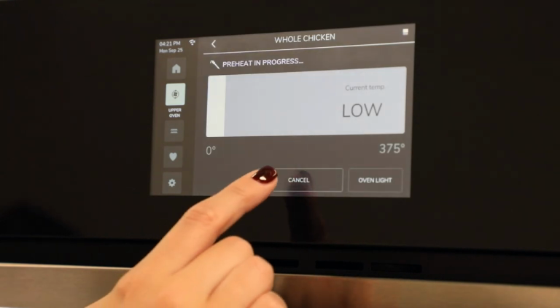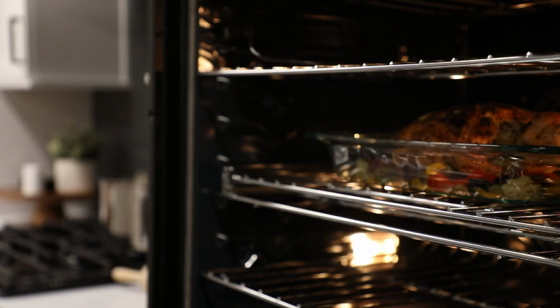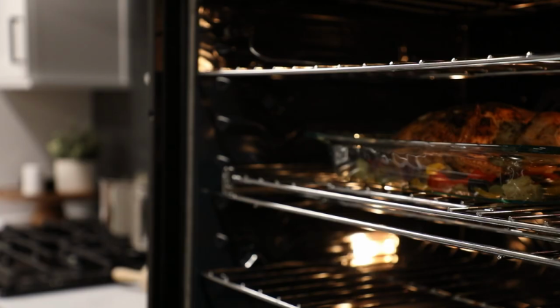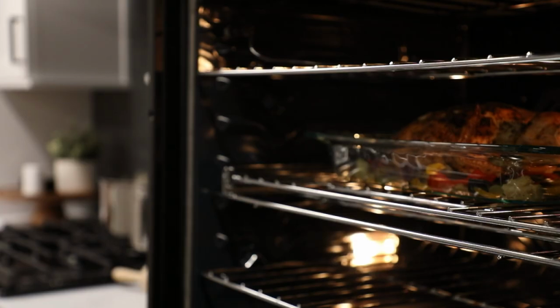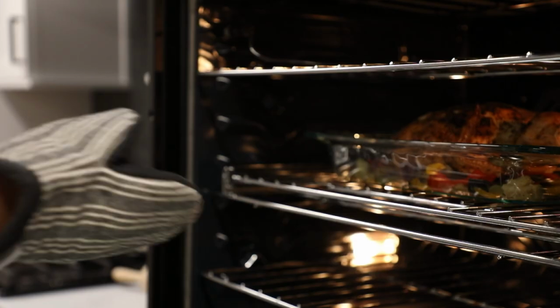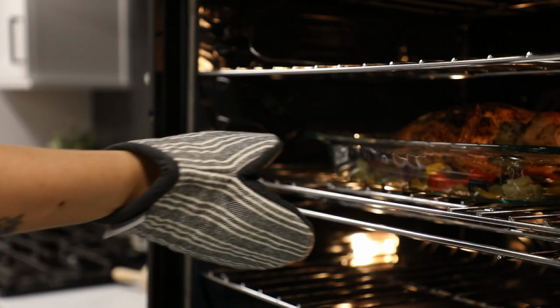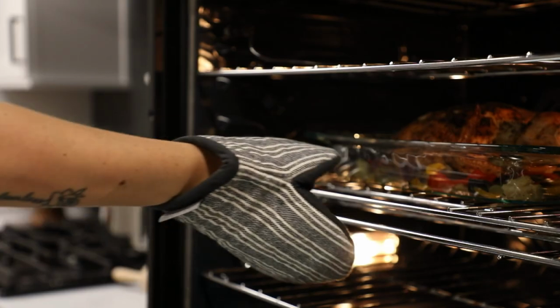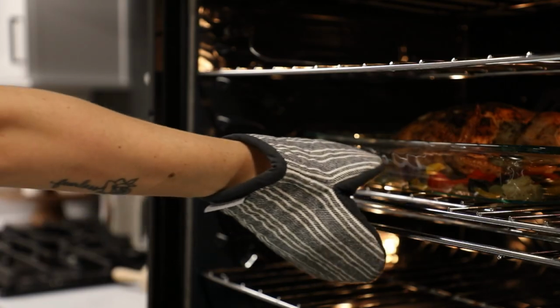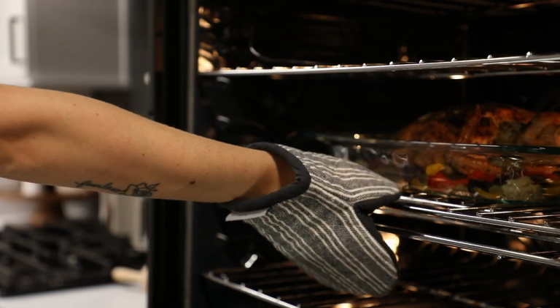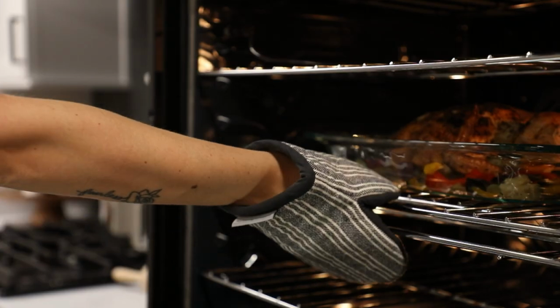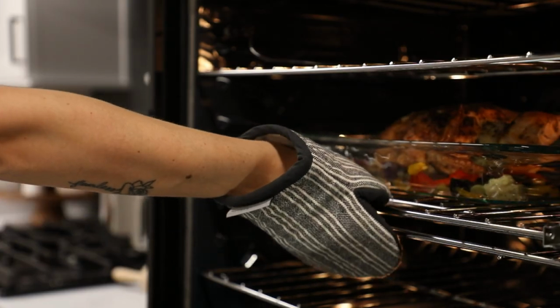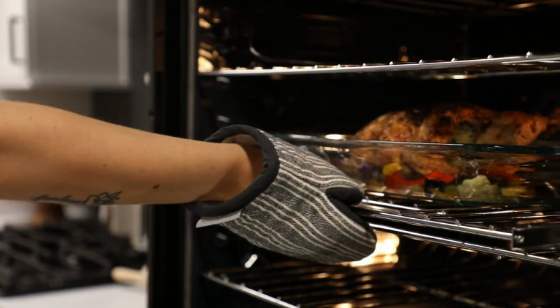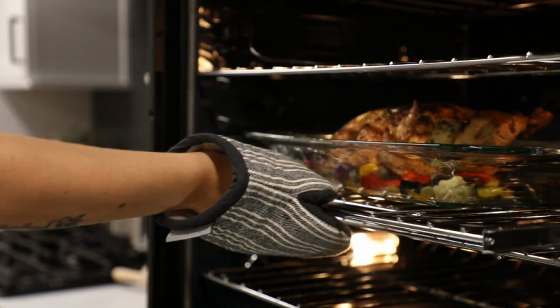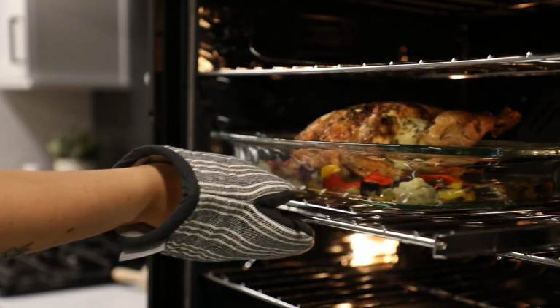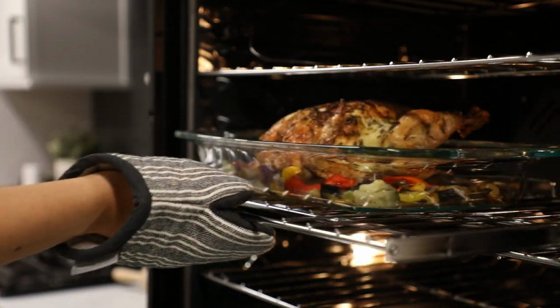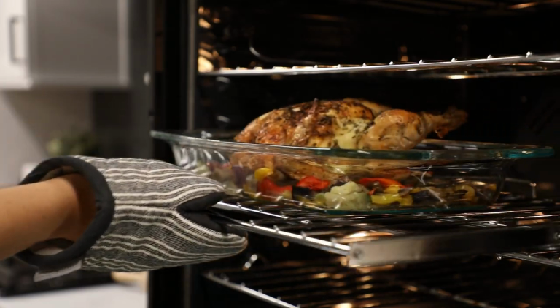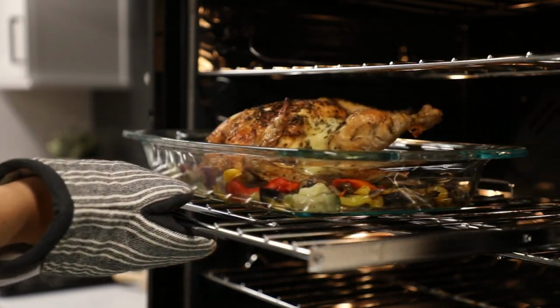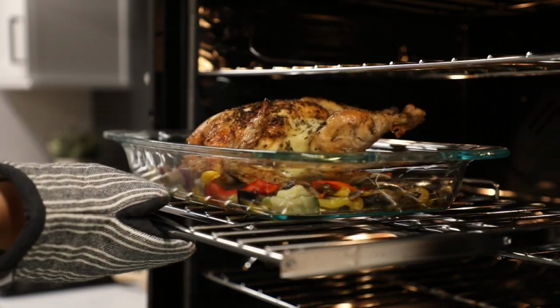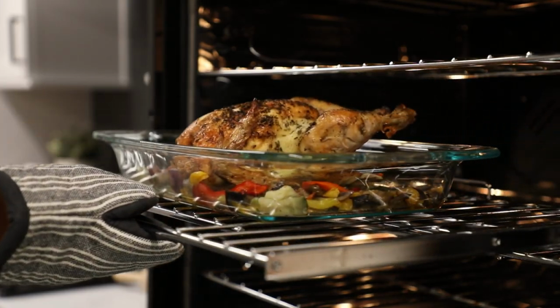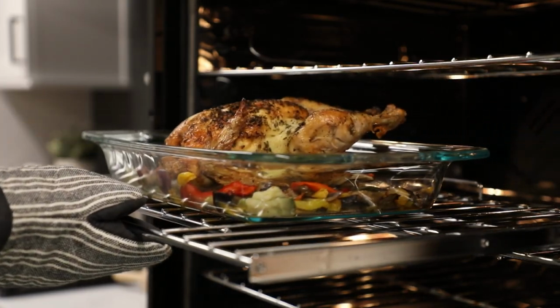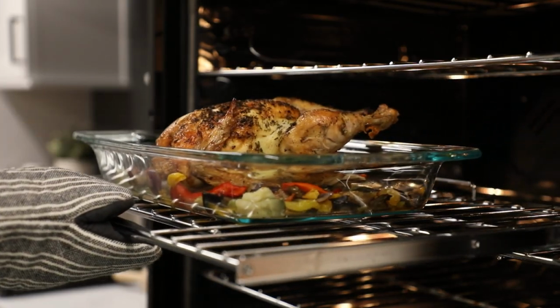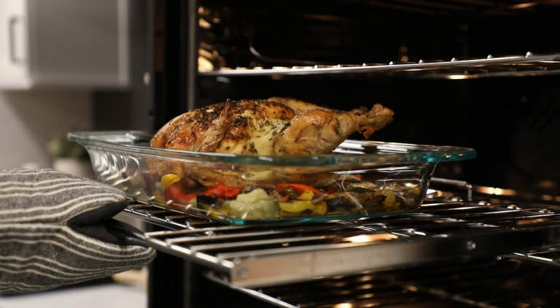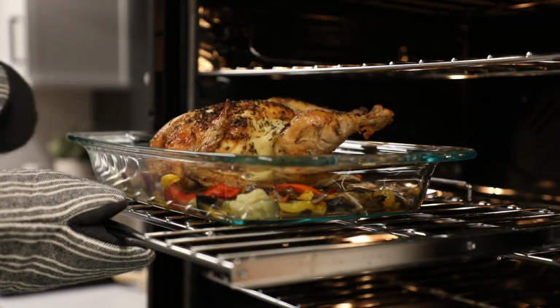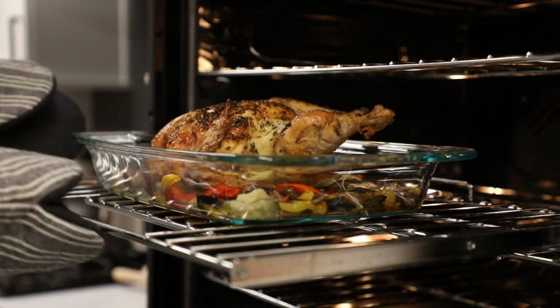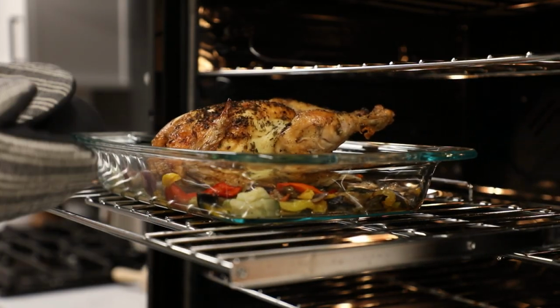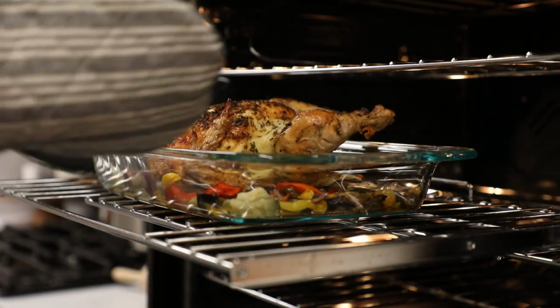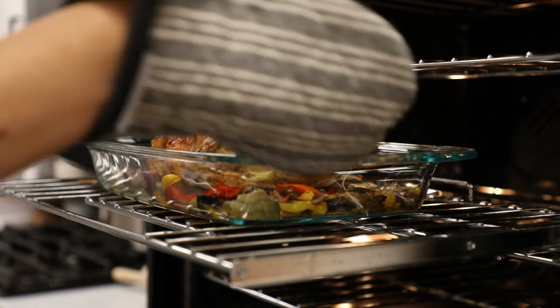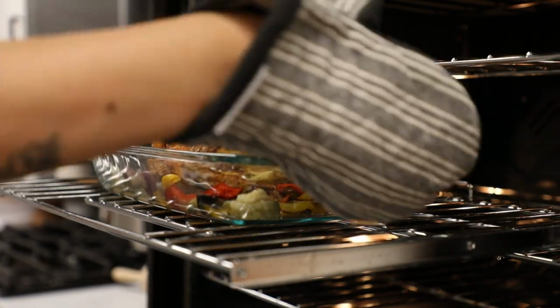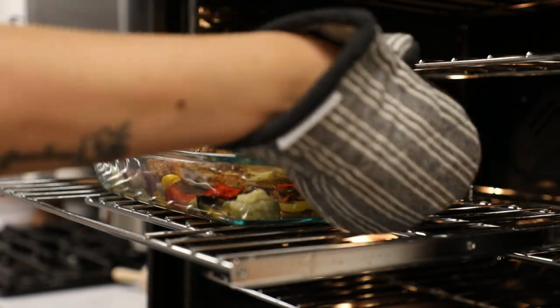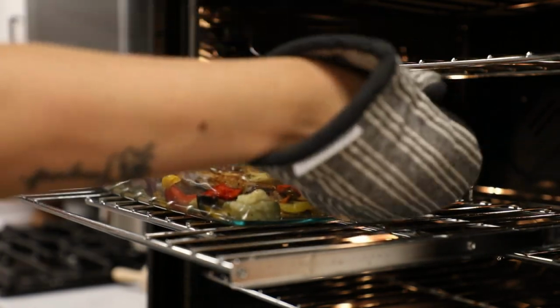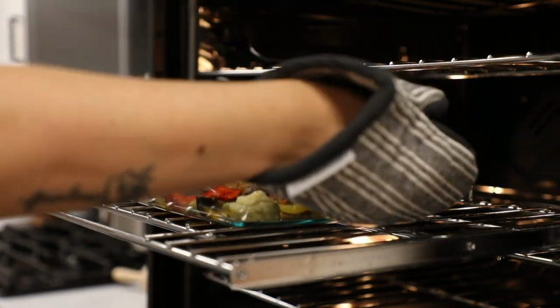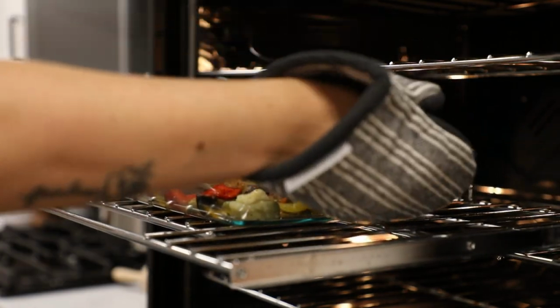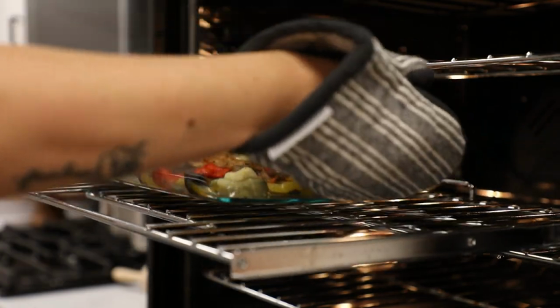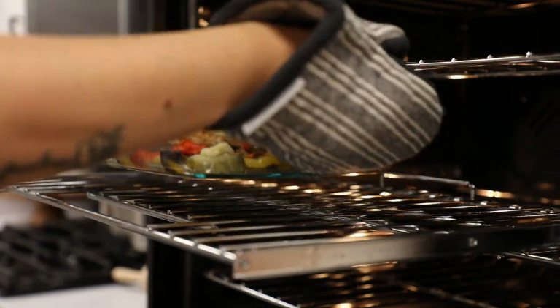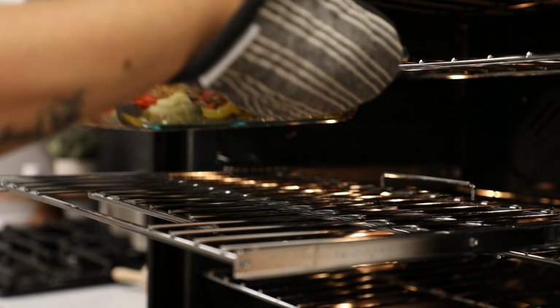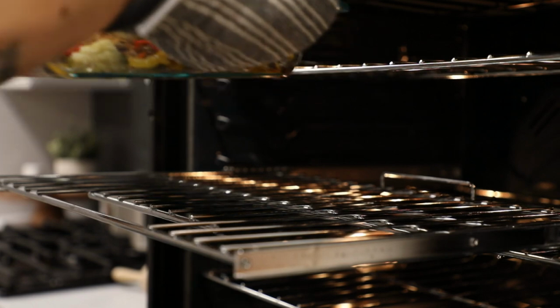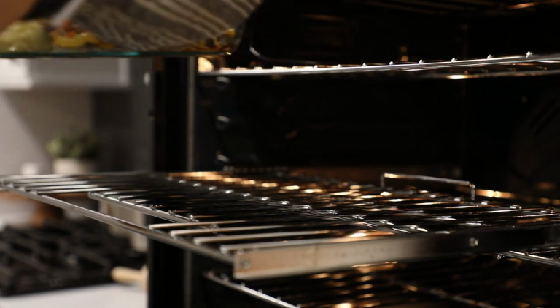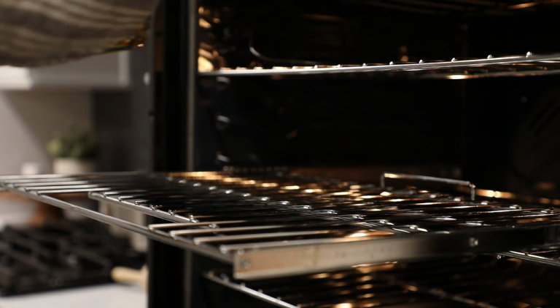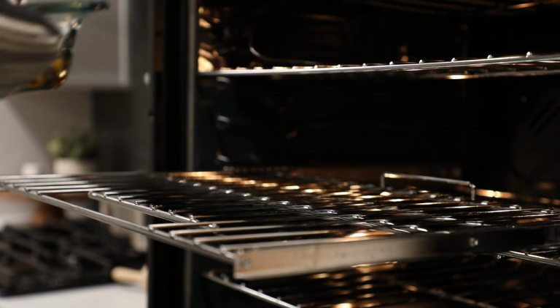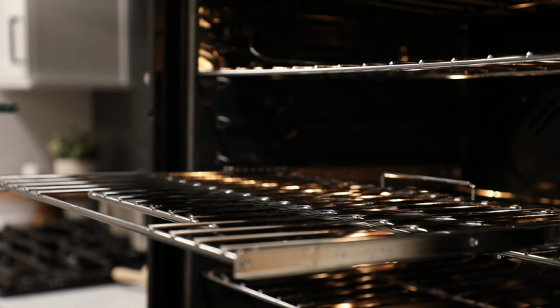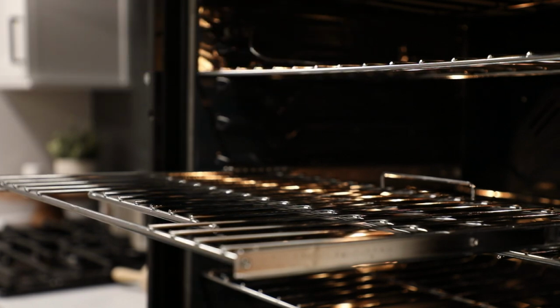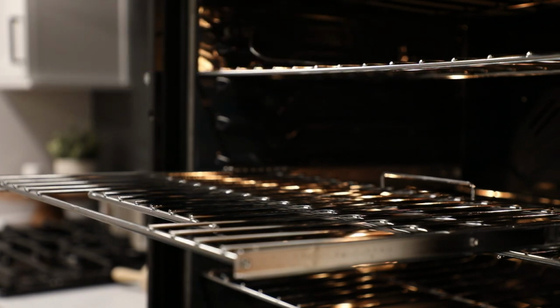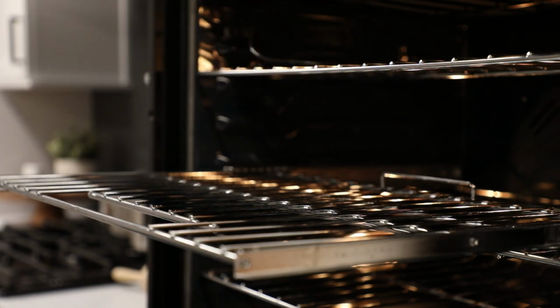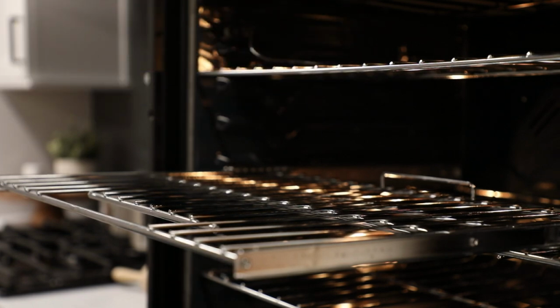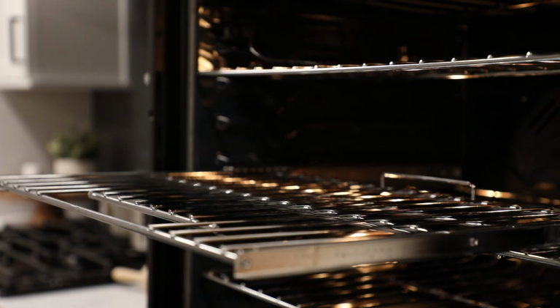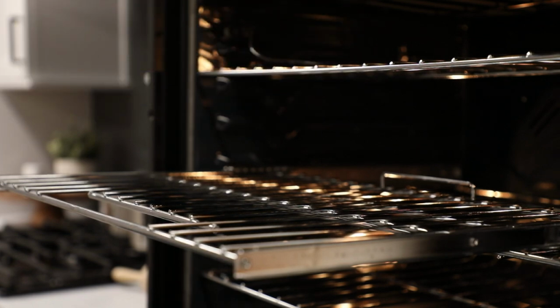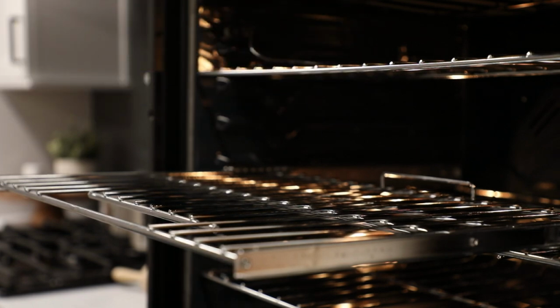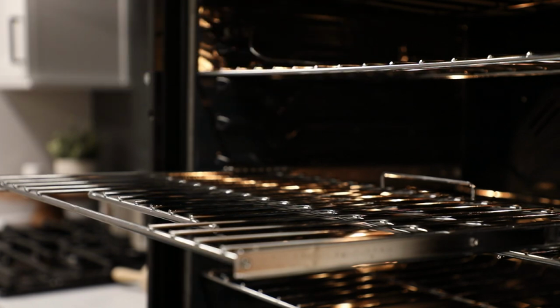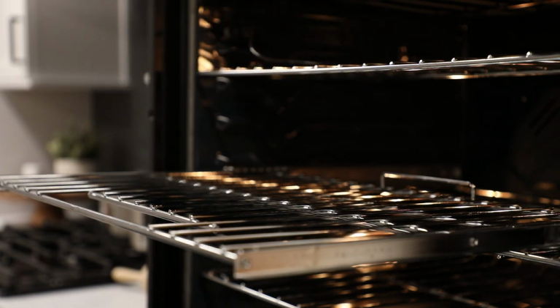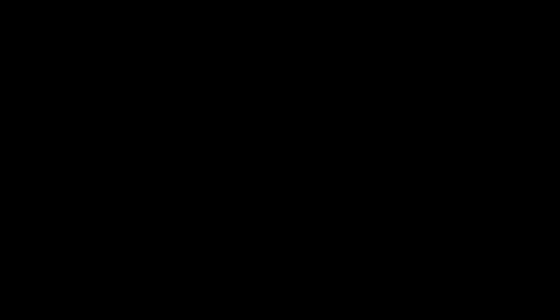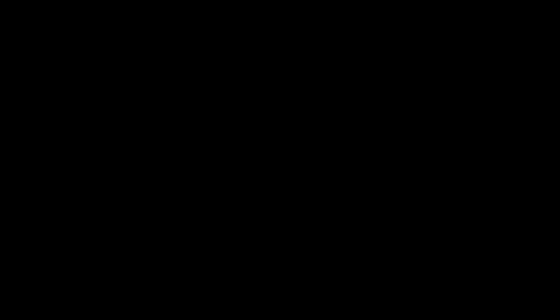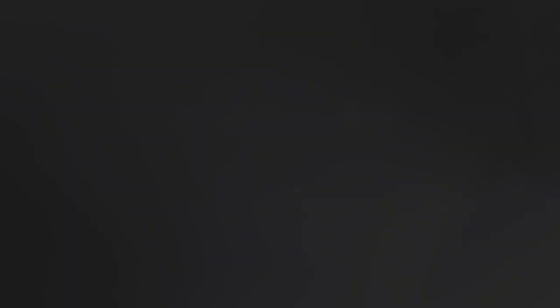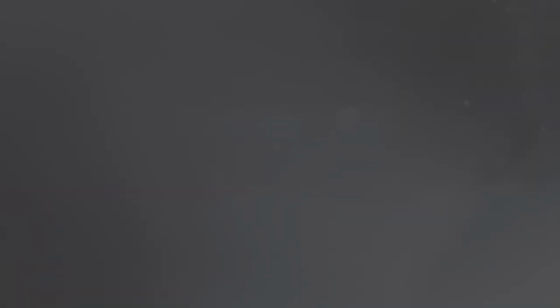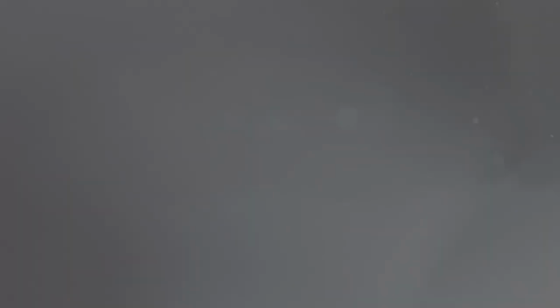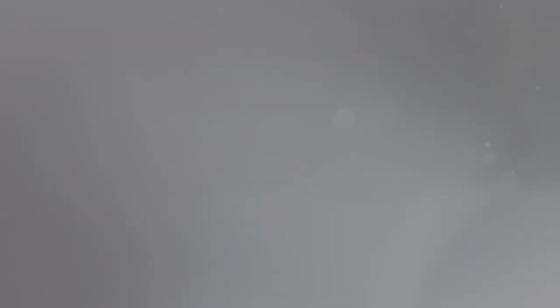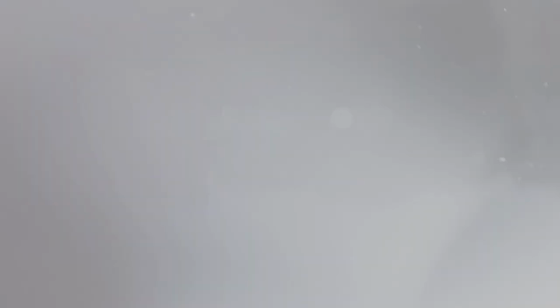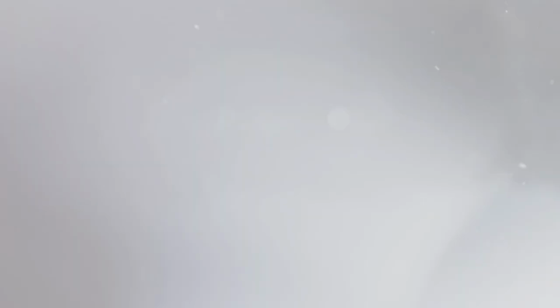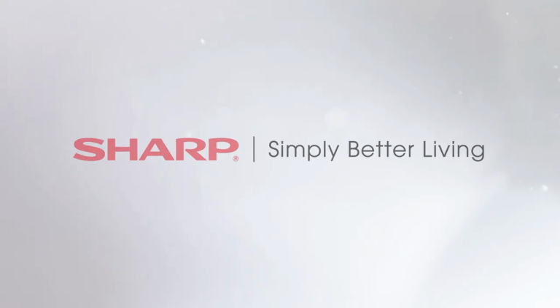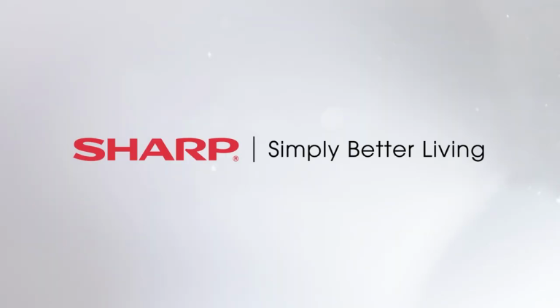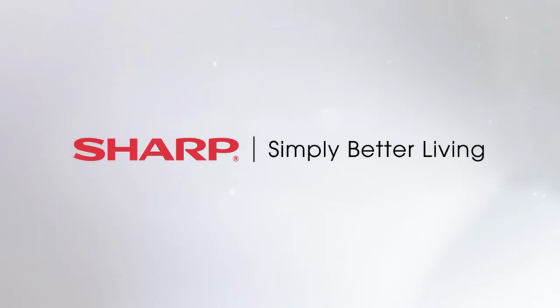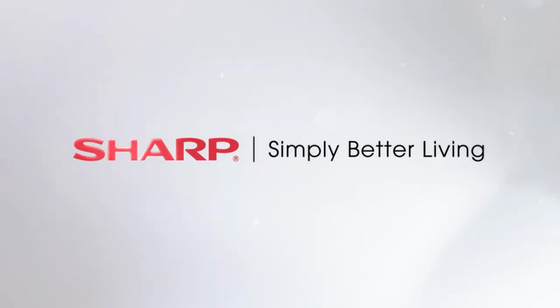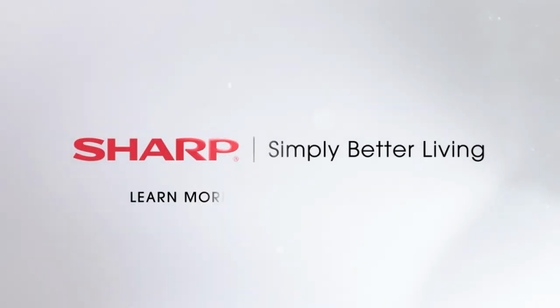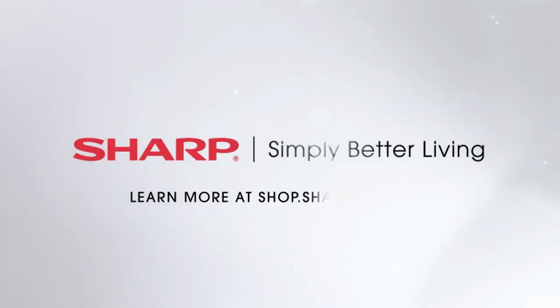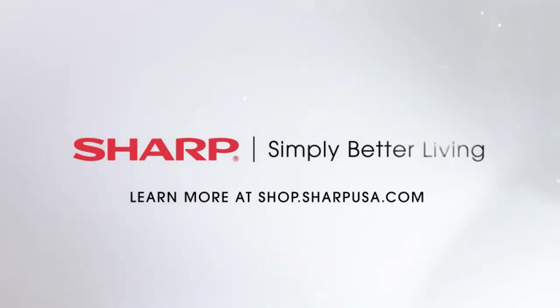This innovative combination appliance was designed with convenience and comfort in mind. Now that's simply better living.